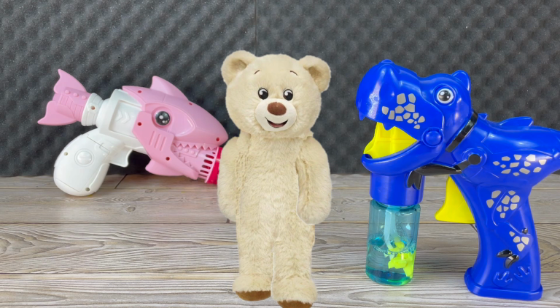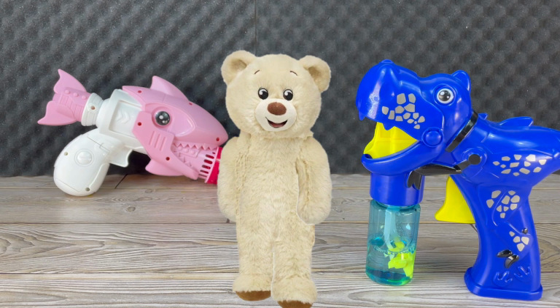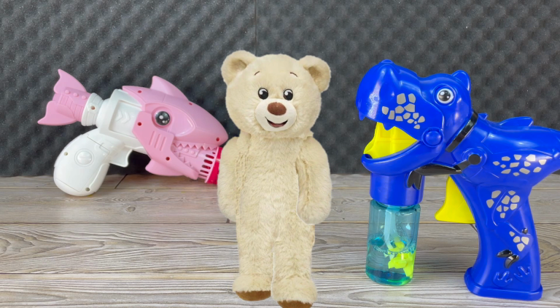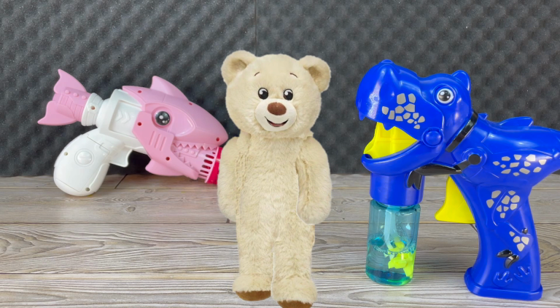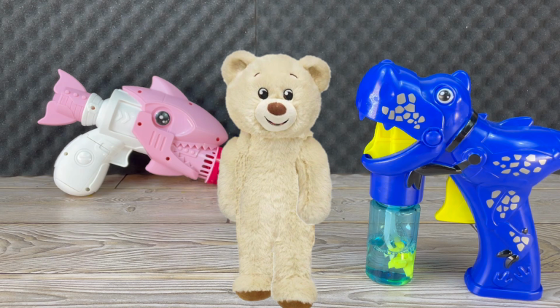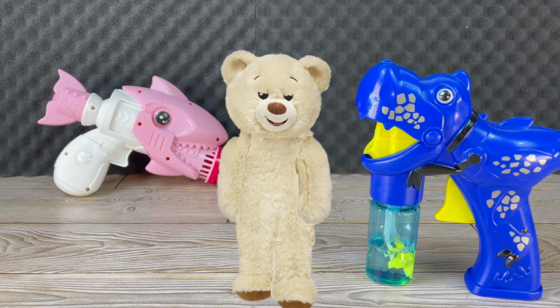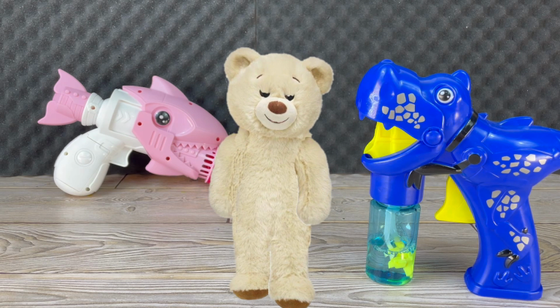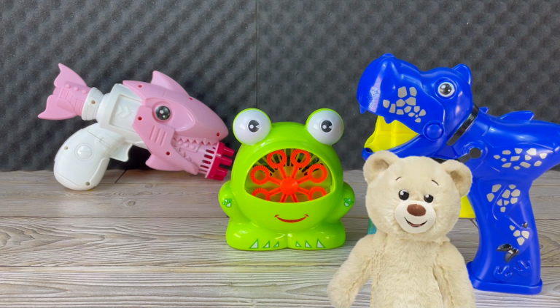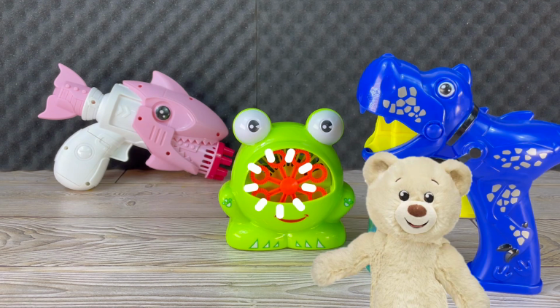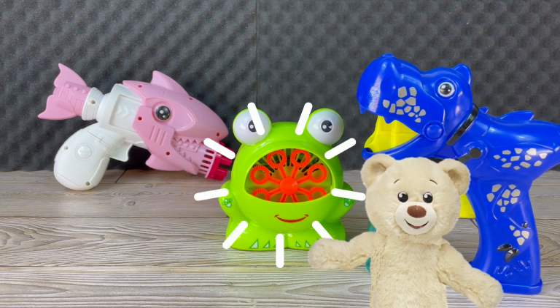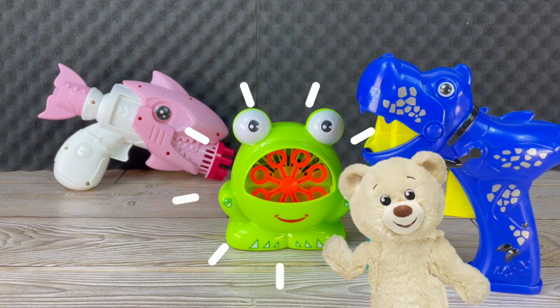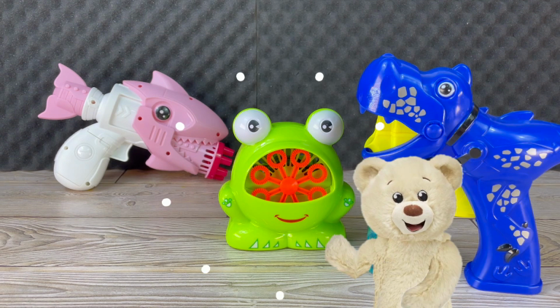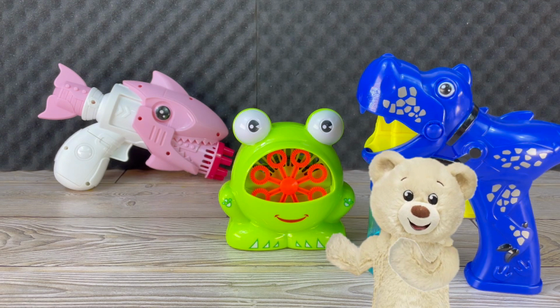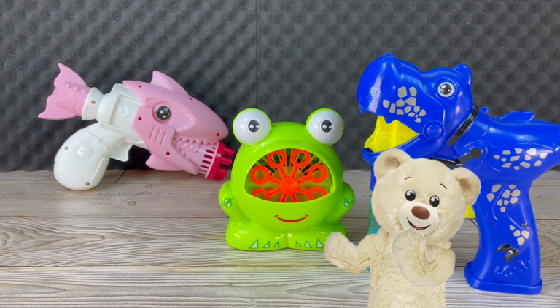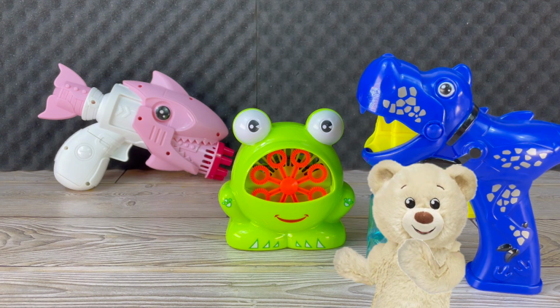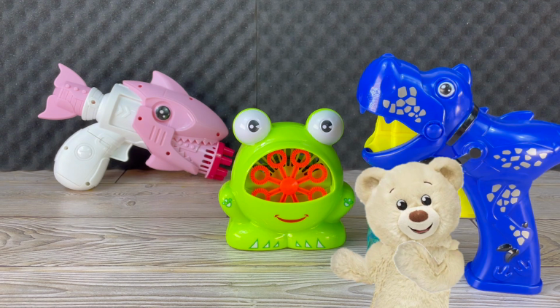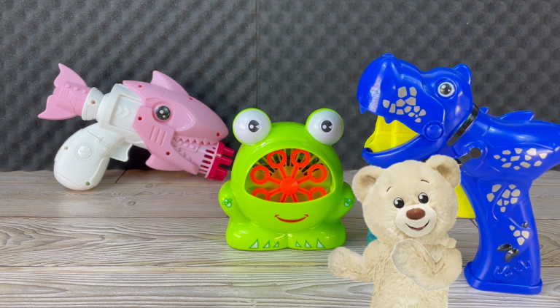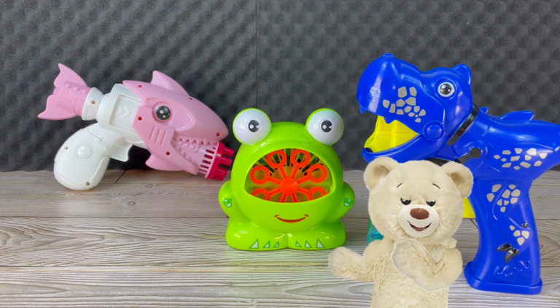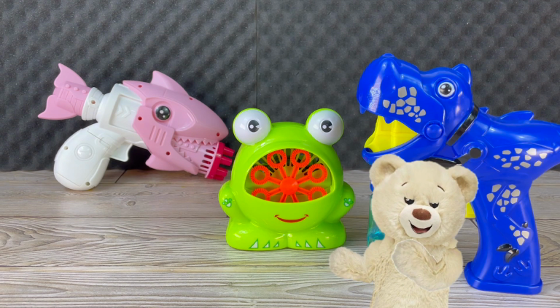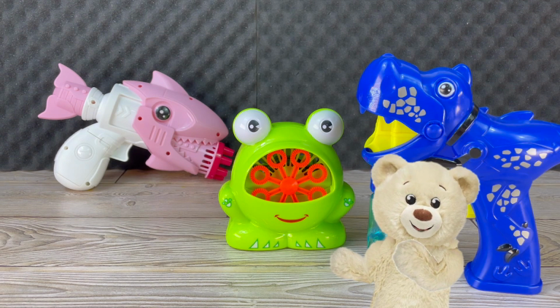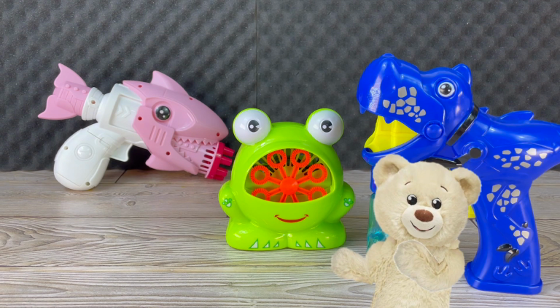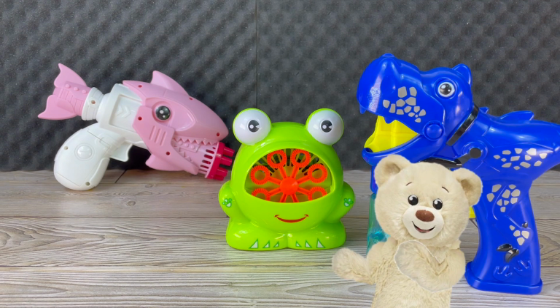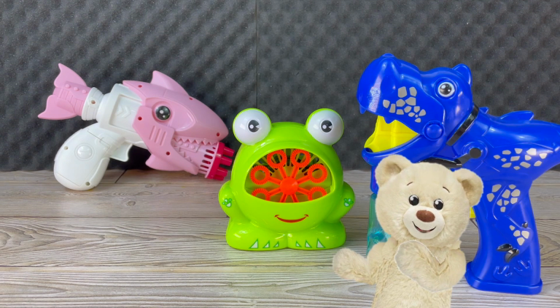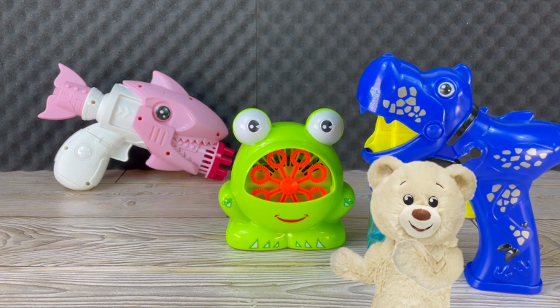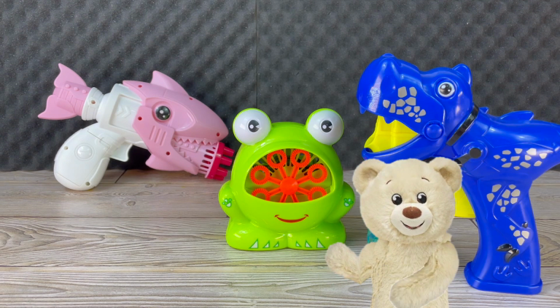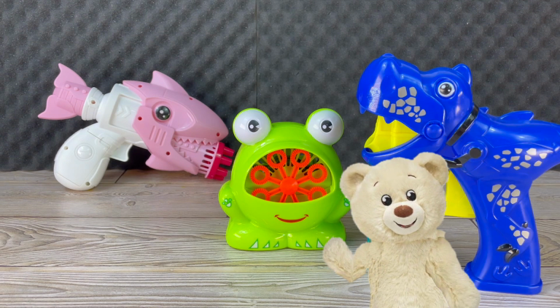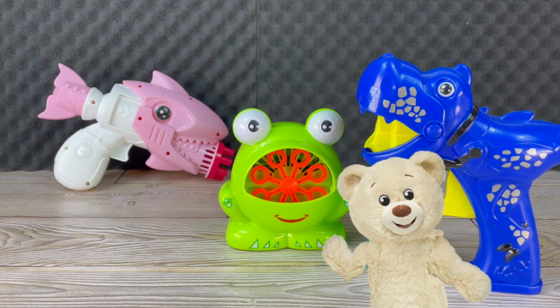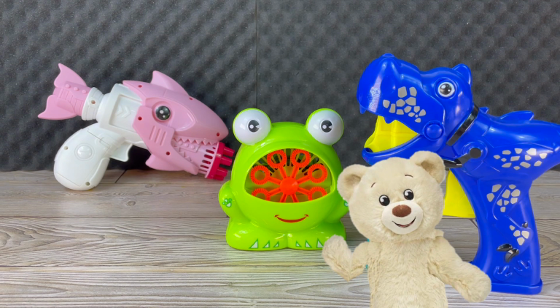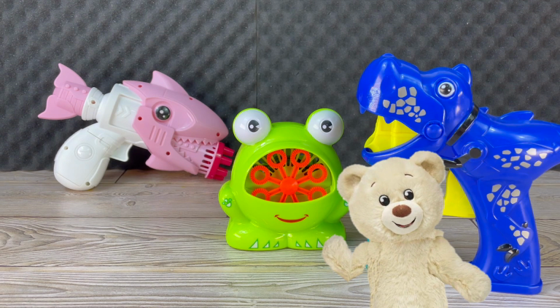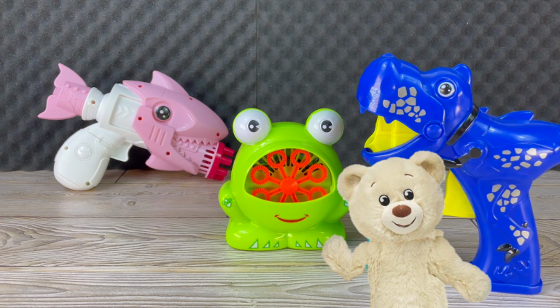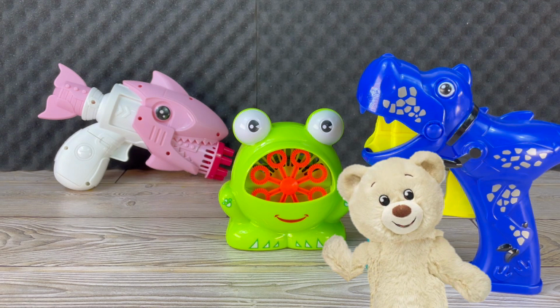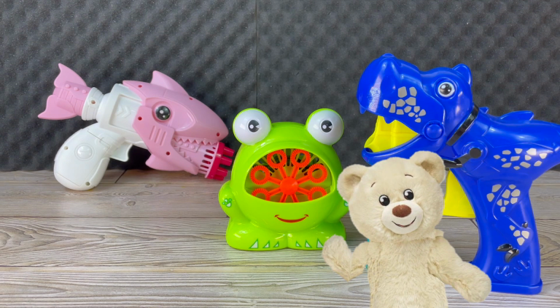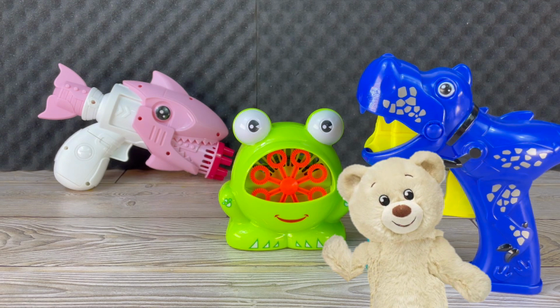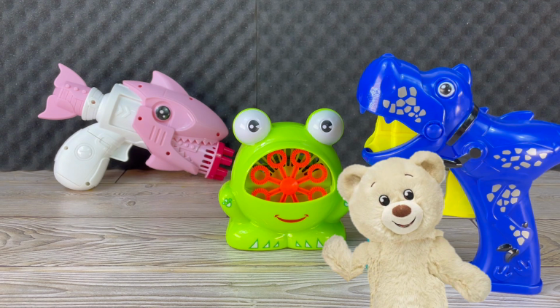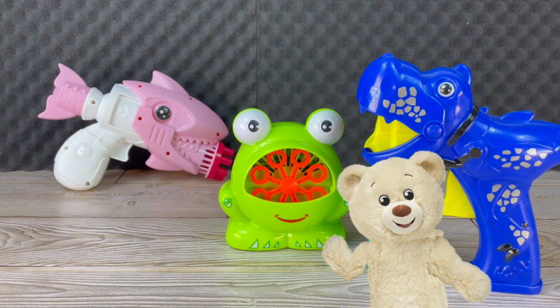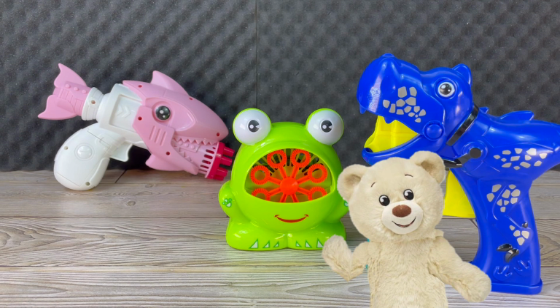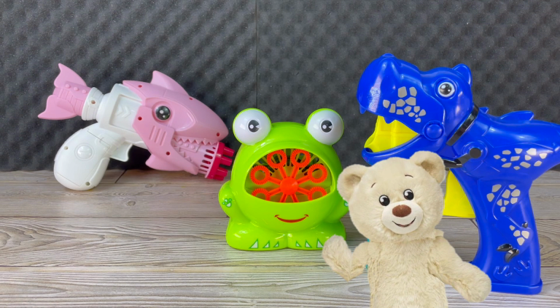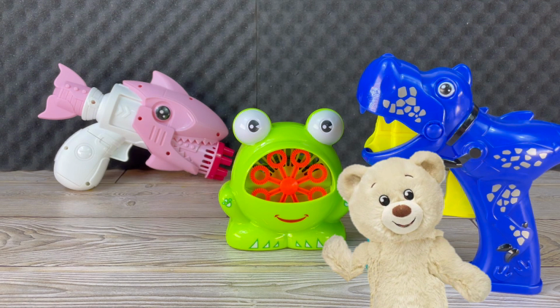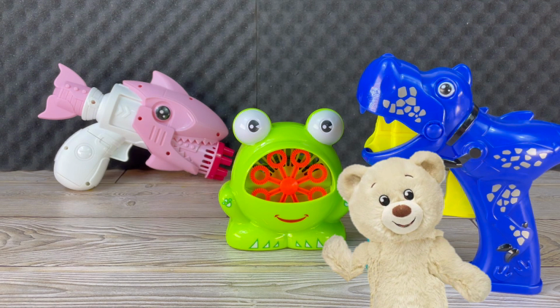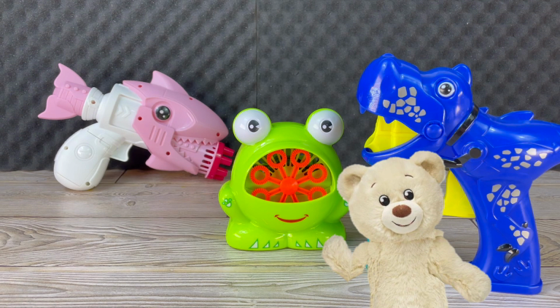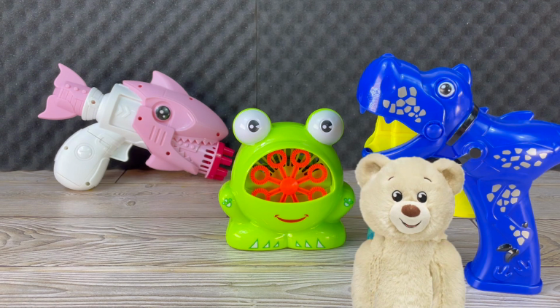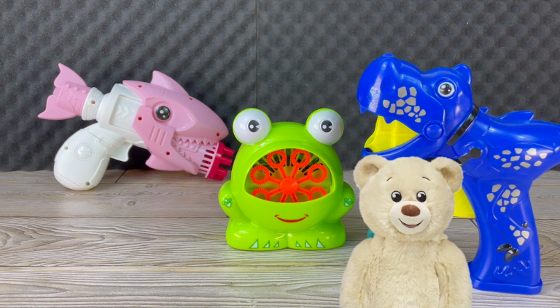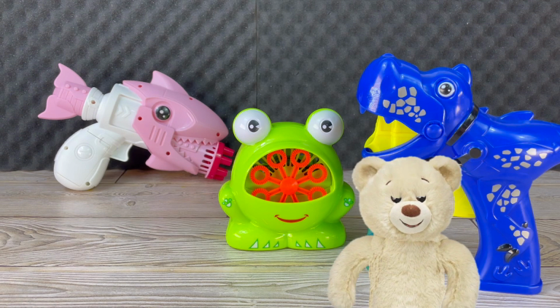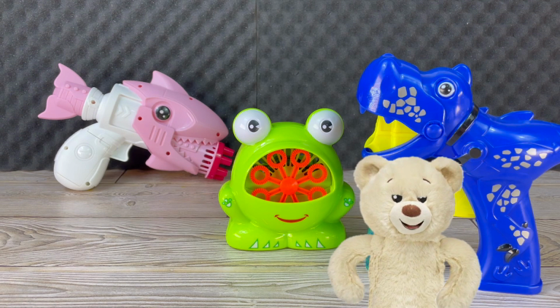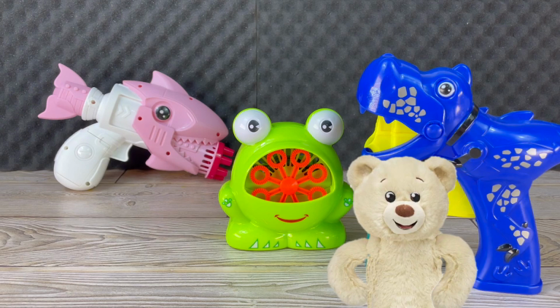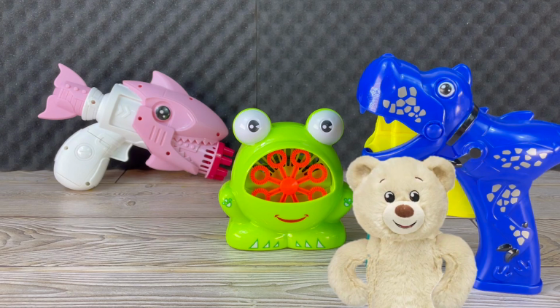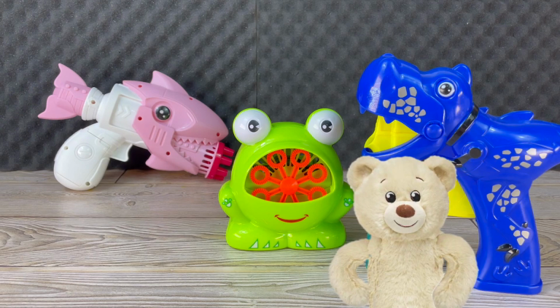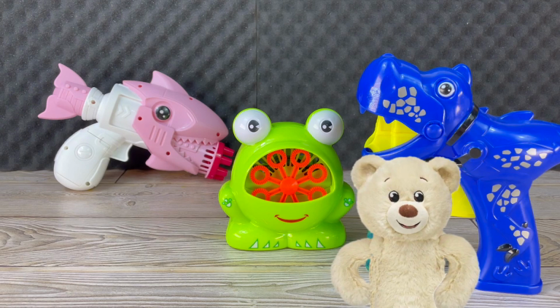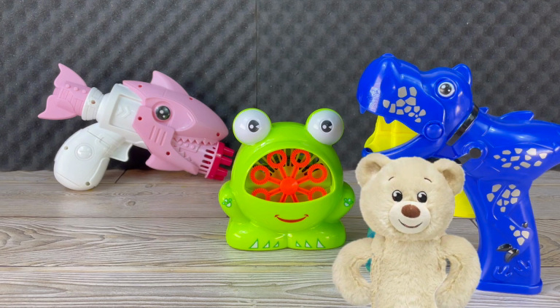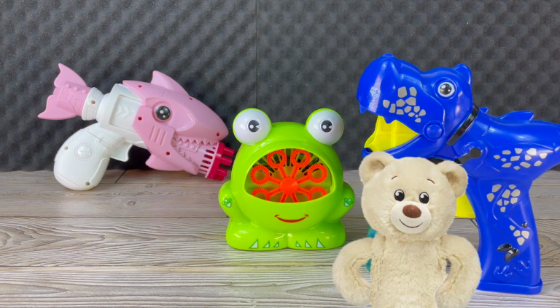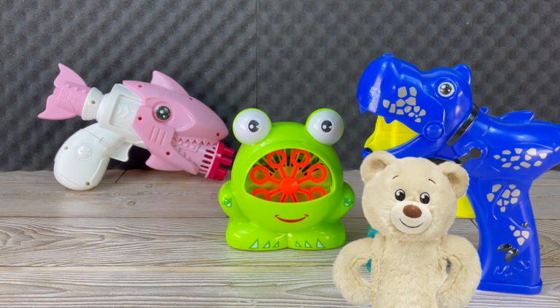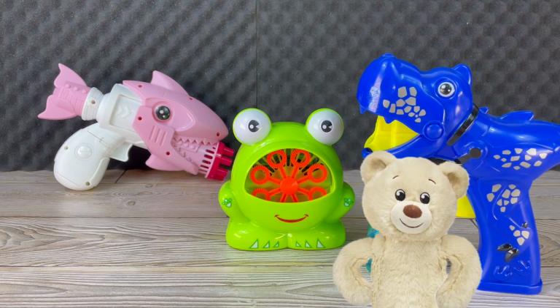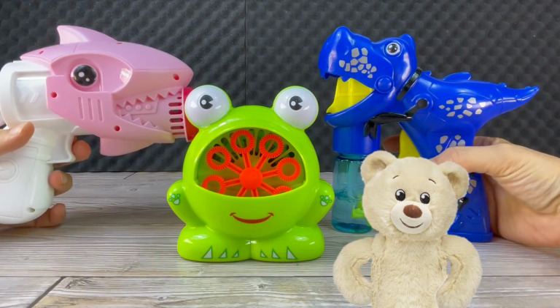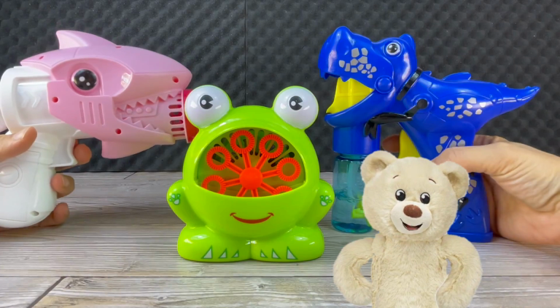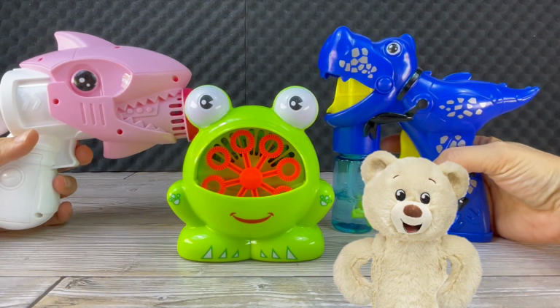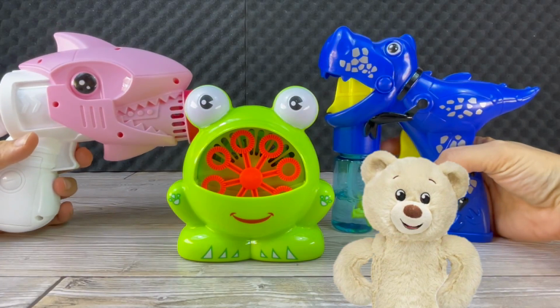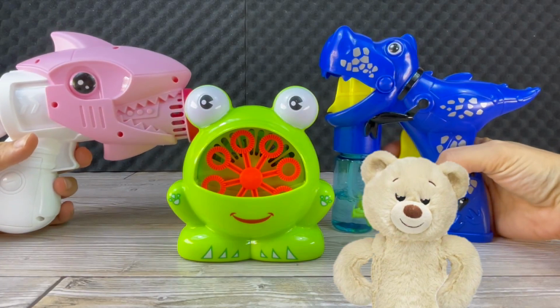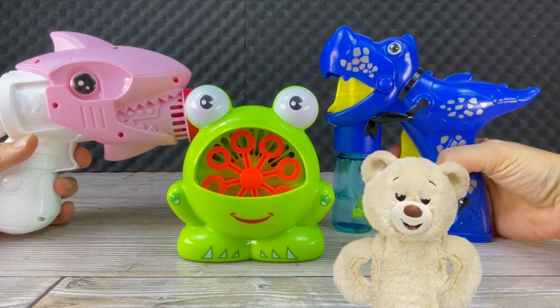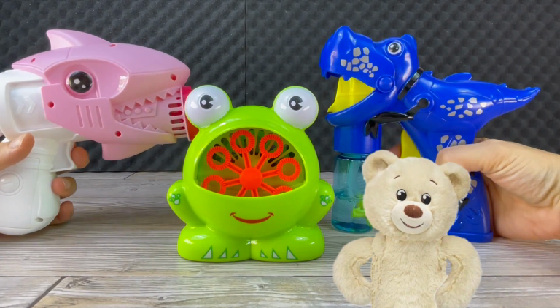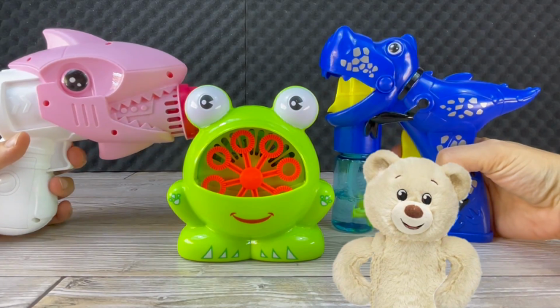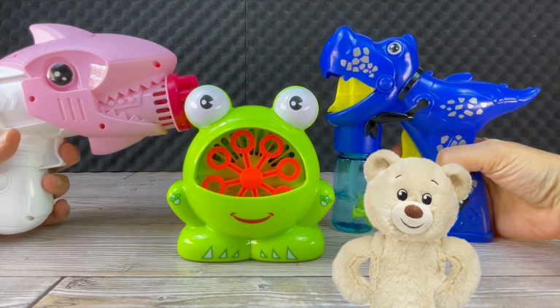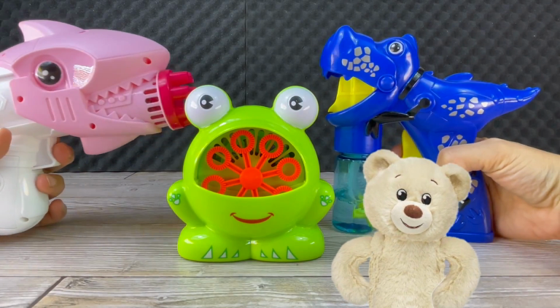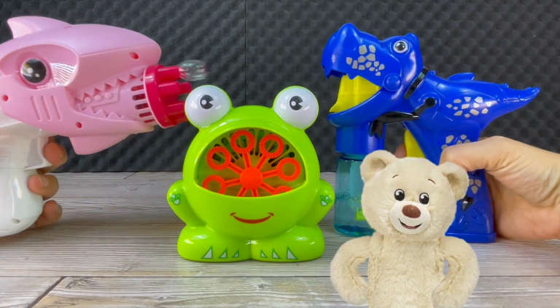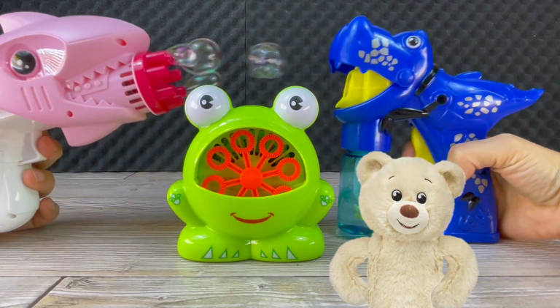And another bubble gun that makes bubbles until you run out of bubble gun solution.